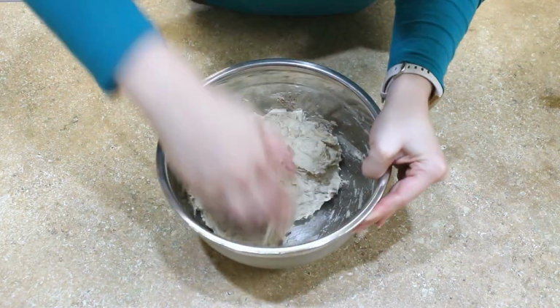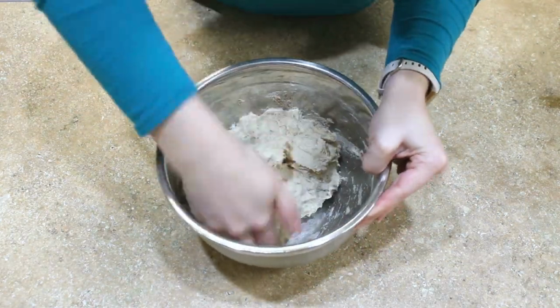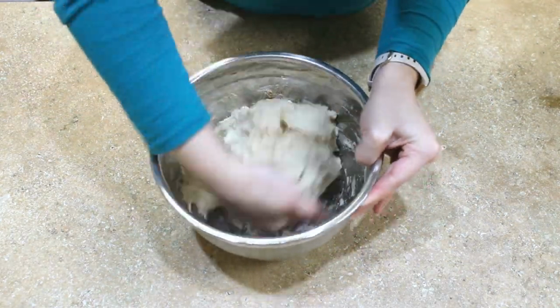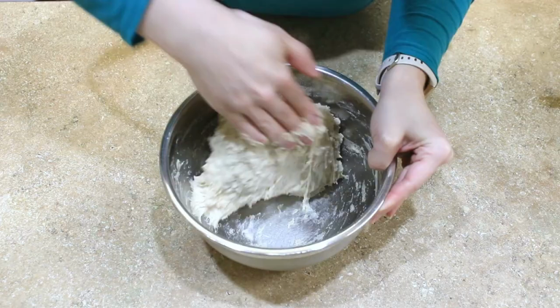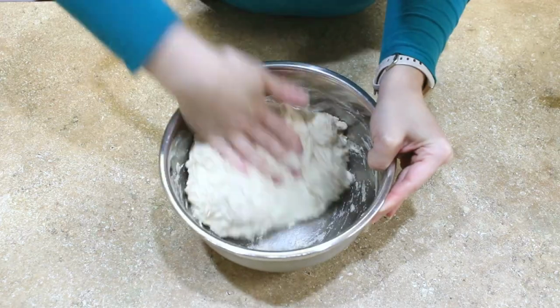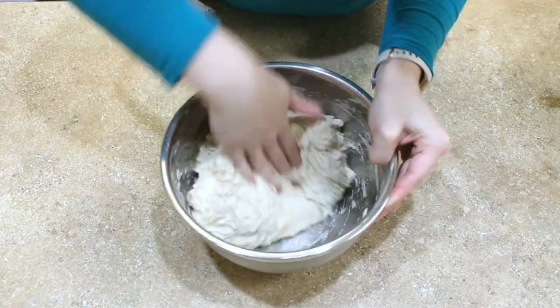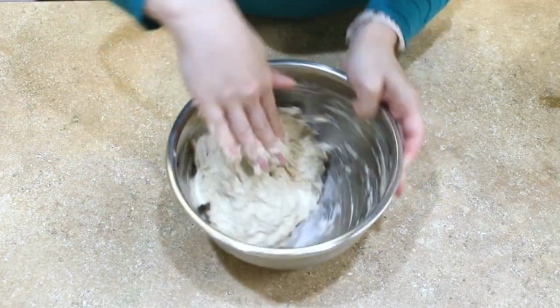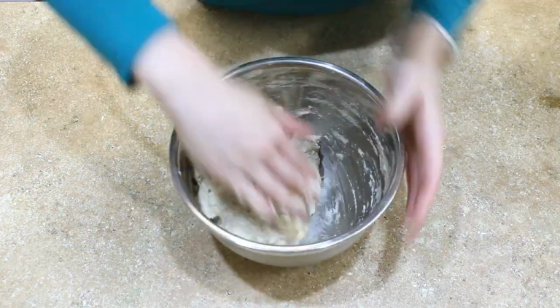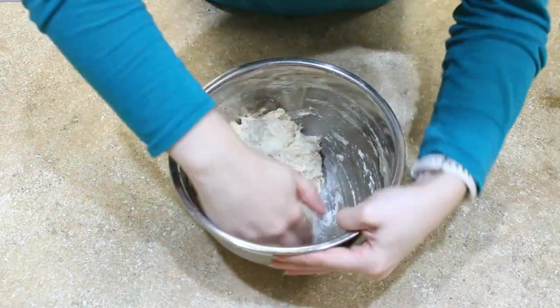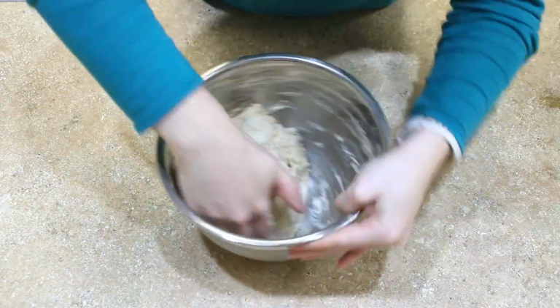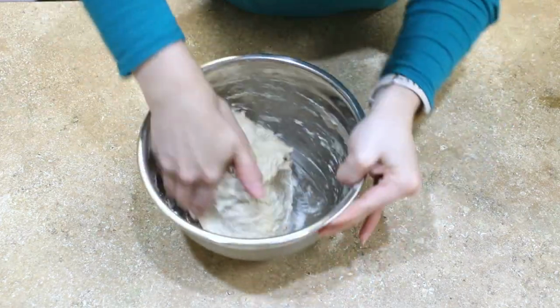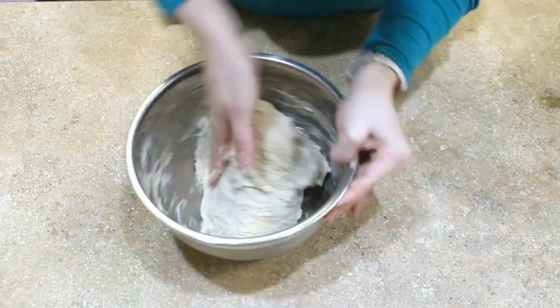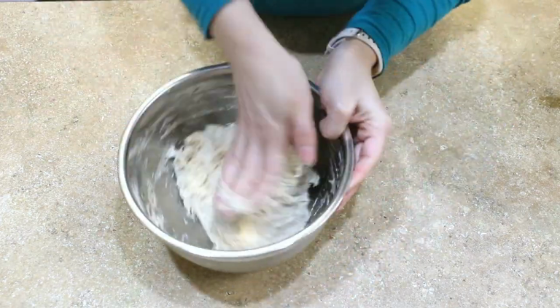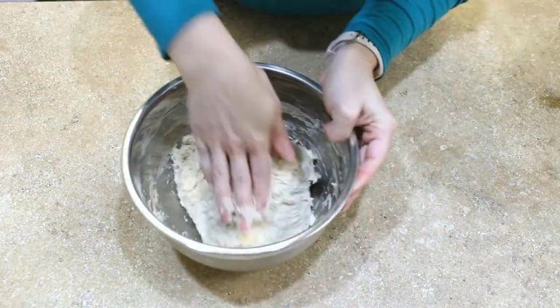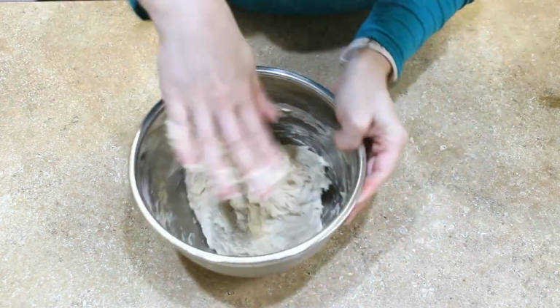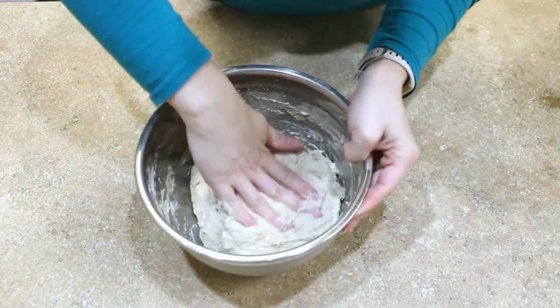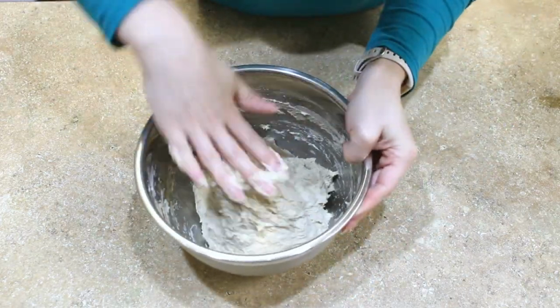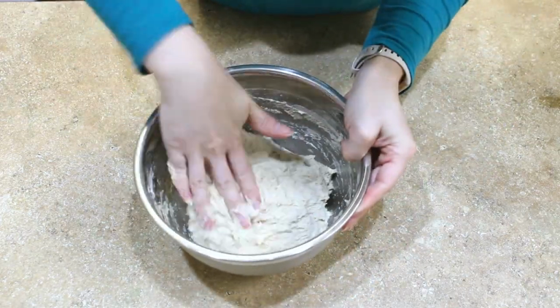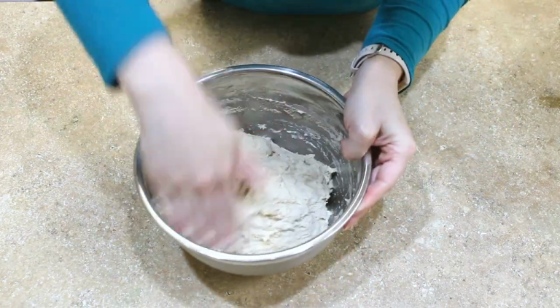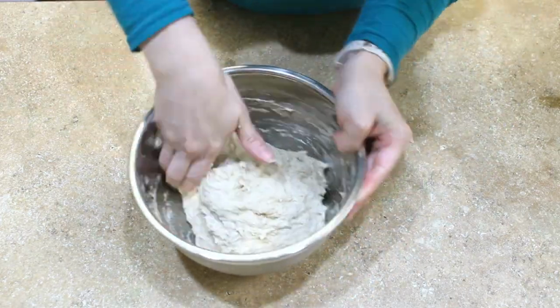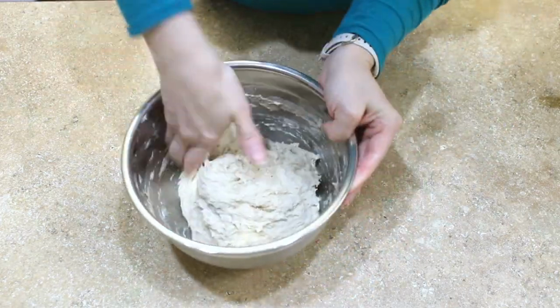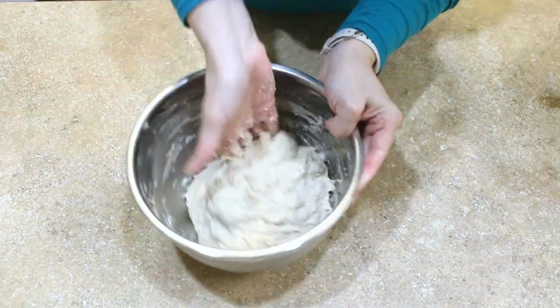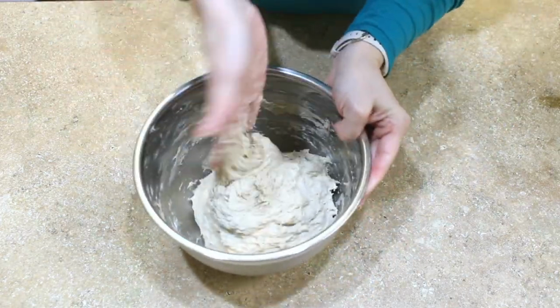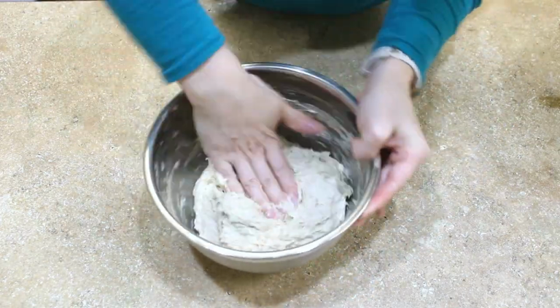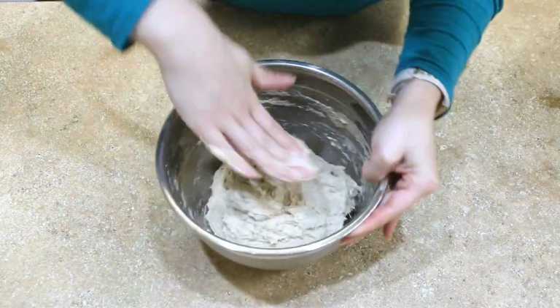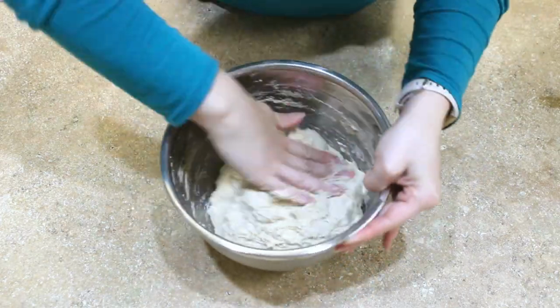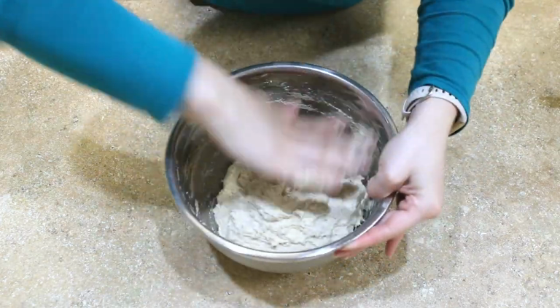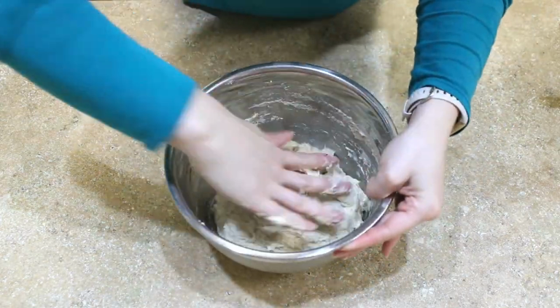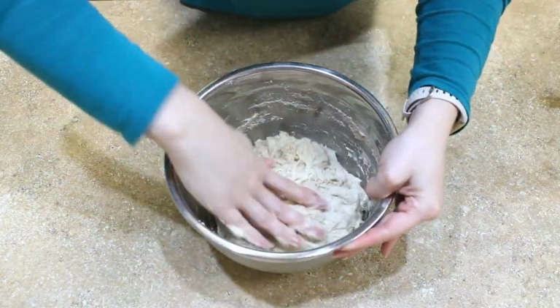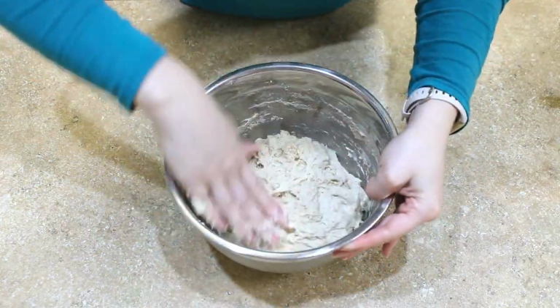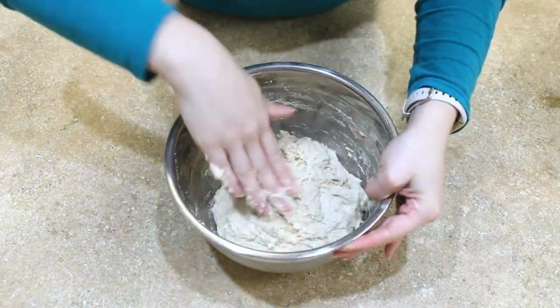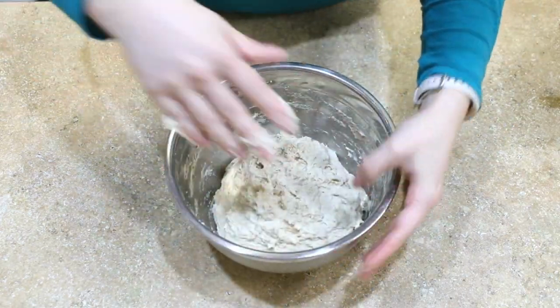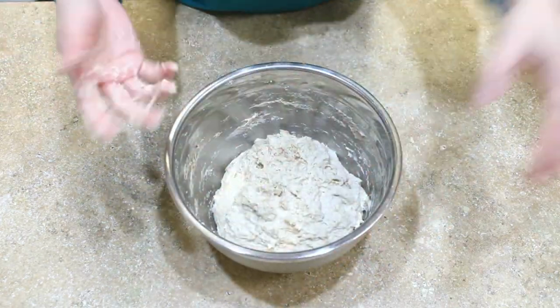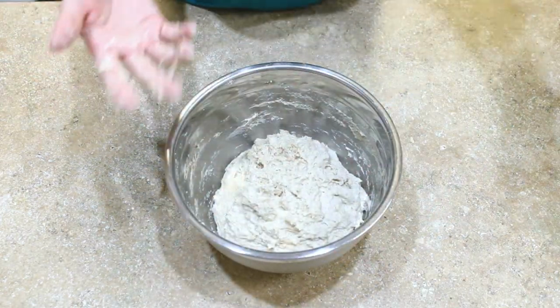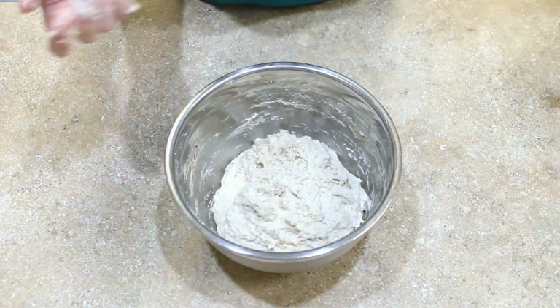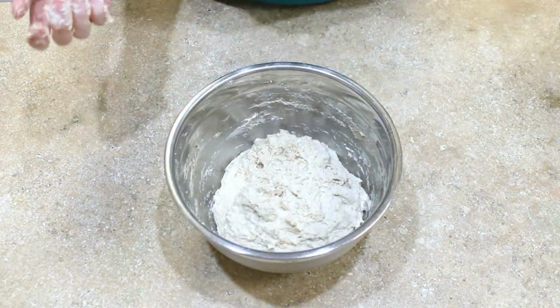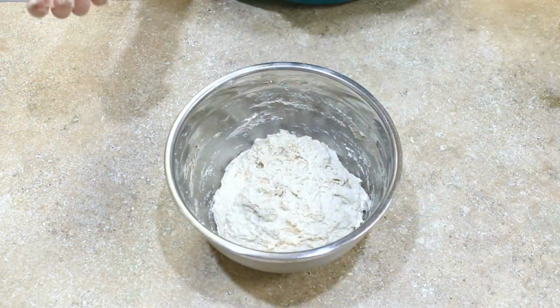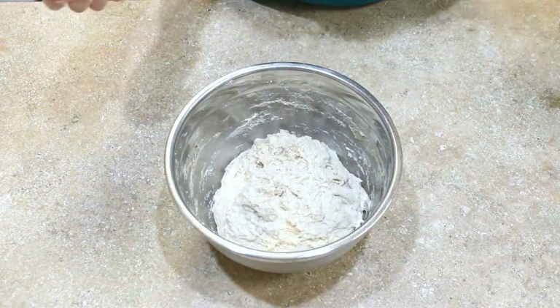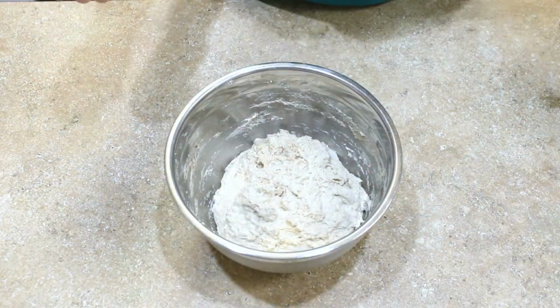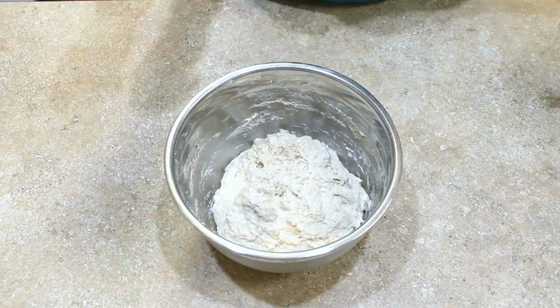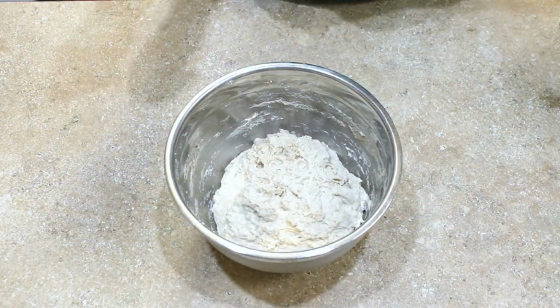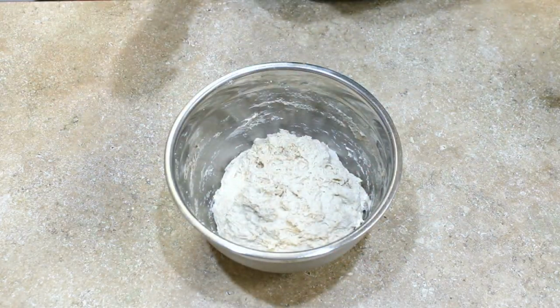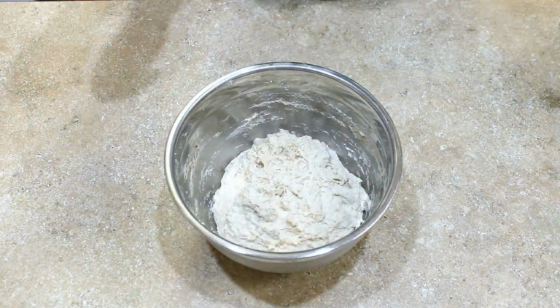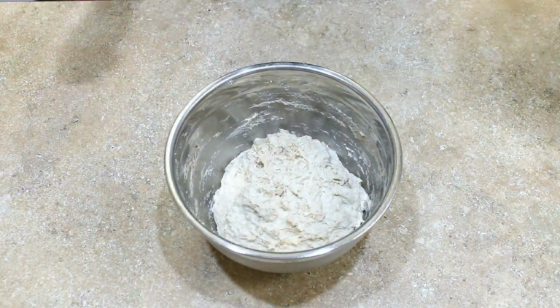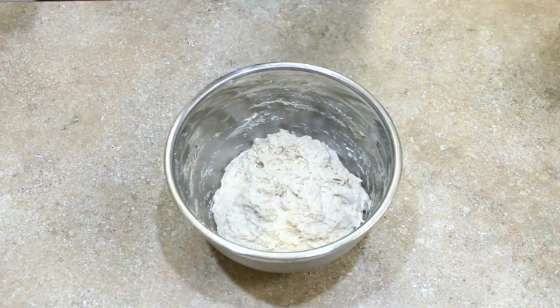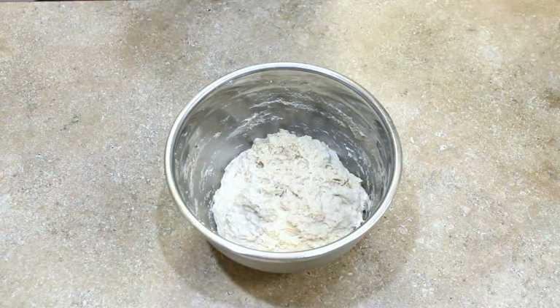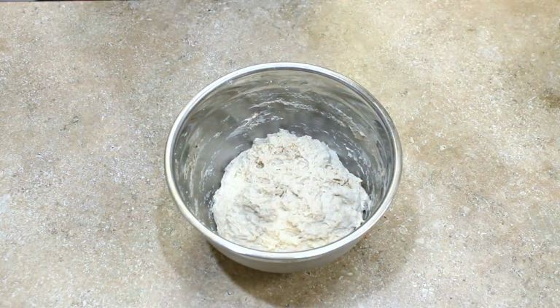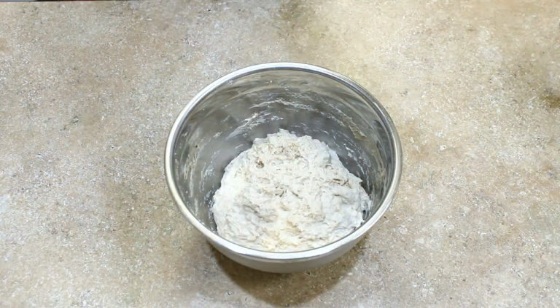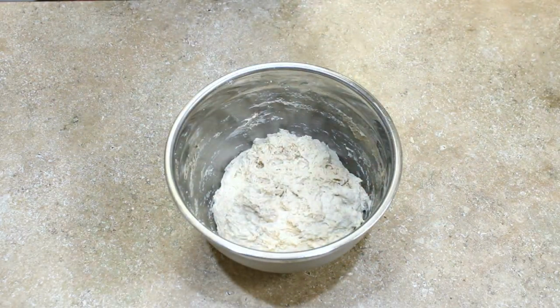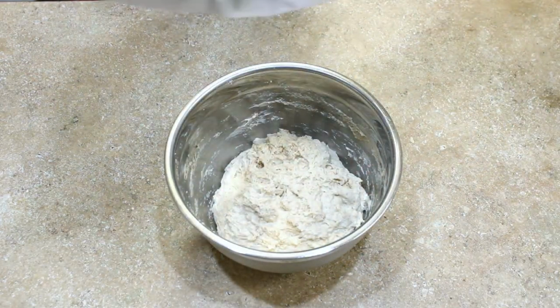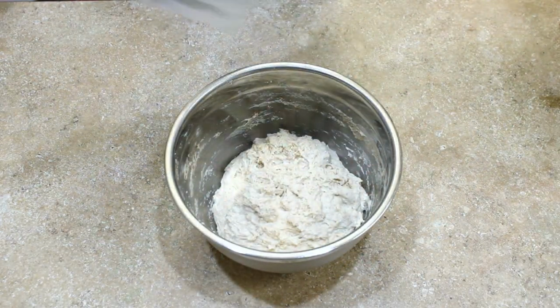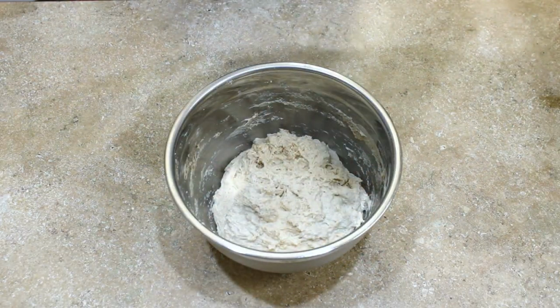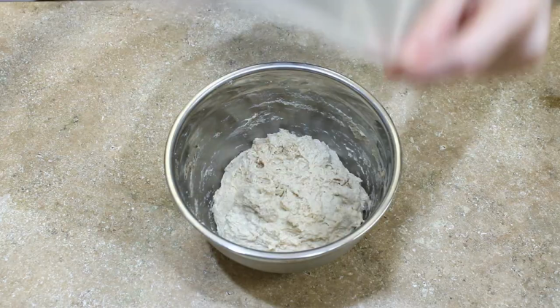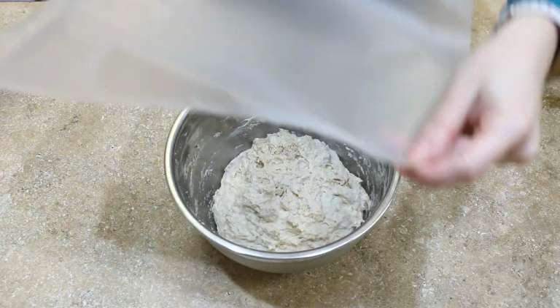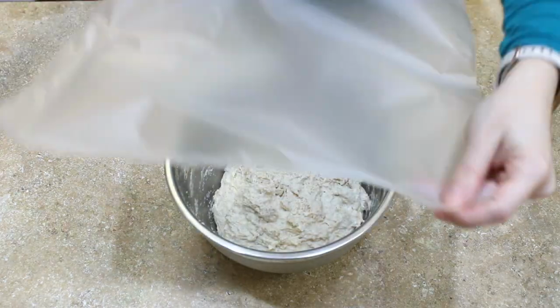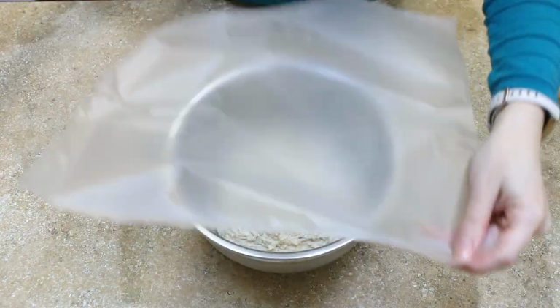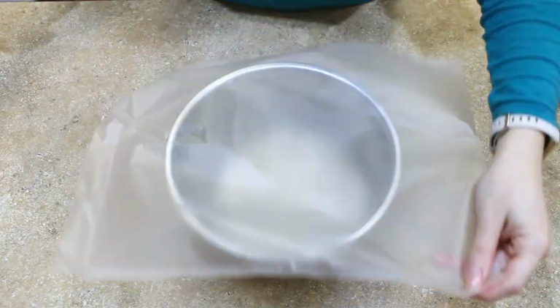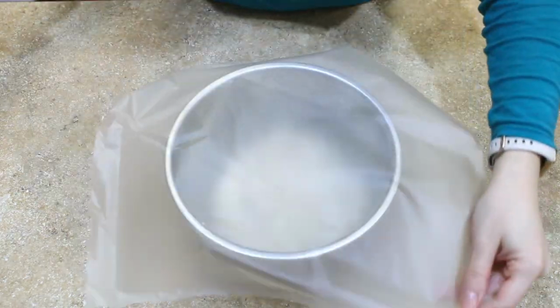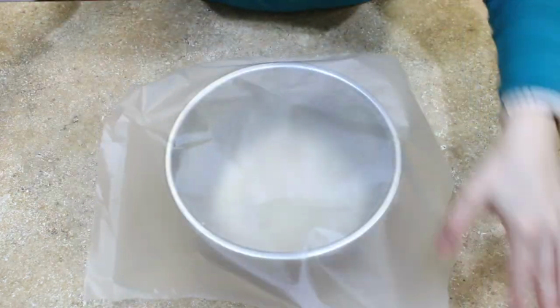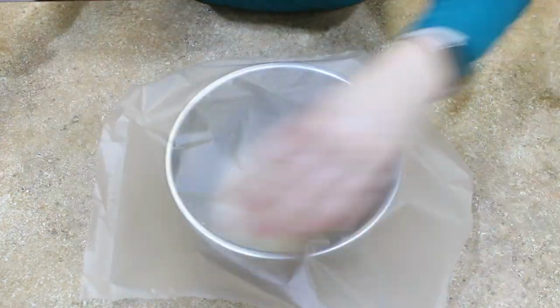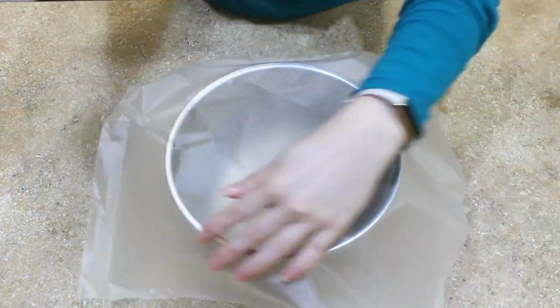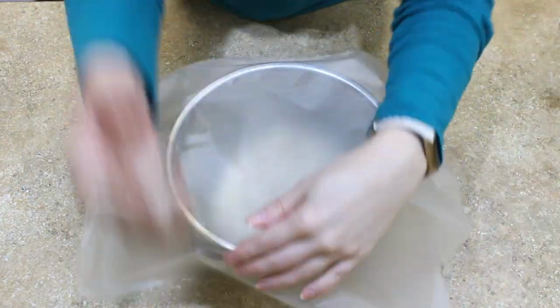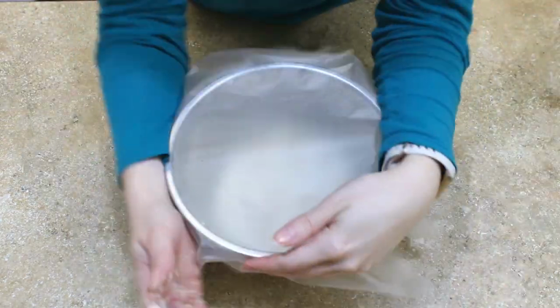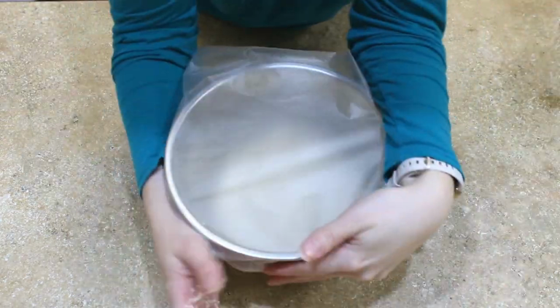It's gonna look shaggy — that's okay. Then cover the bowl and set it aside to rest for 15 minutes.